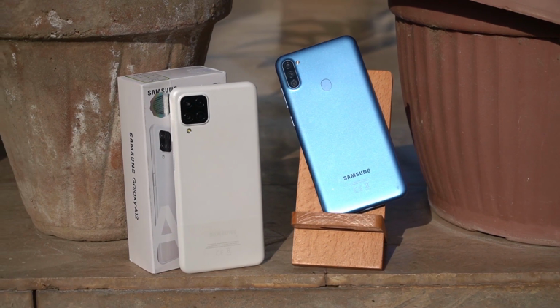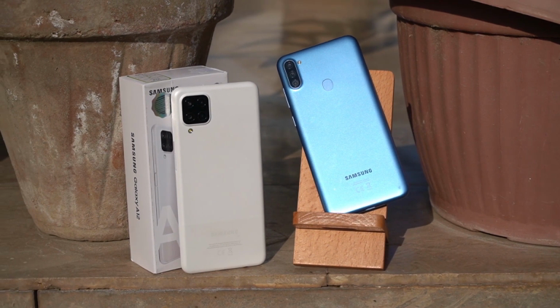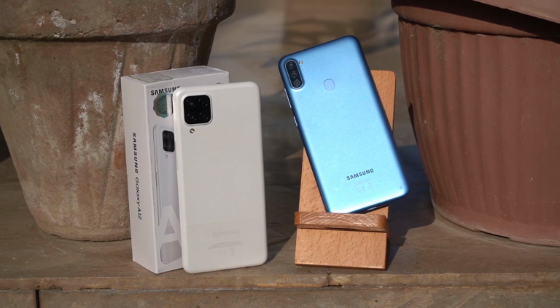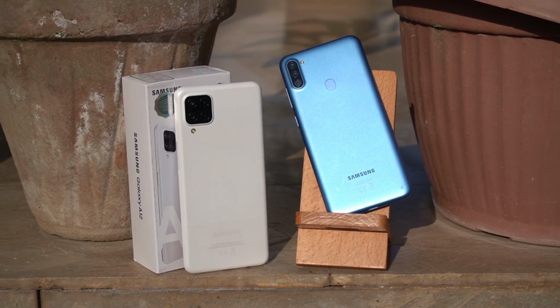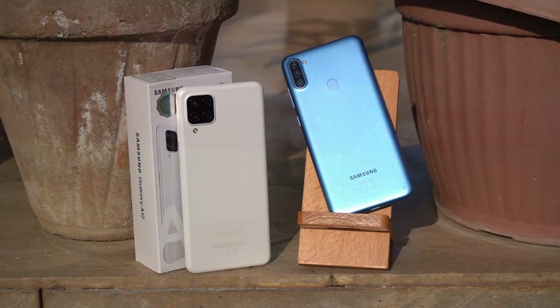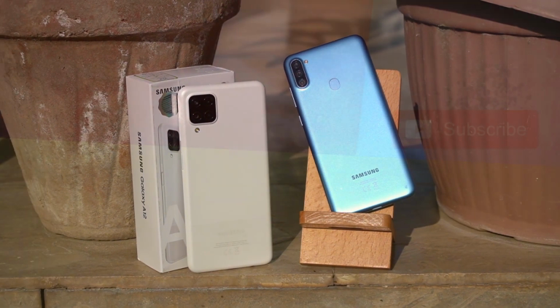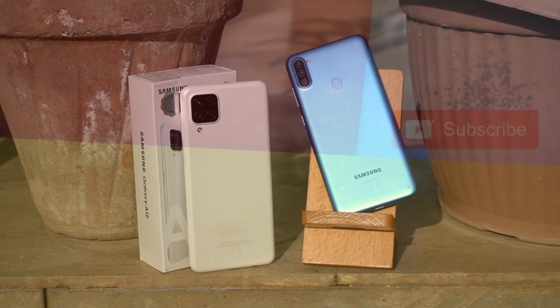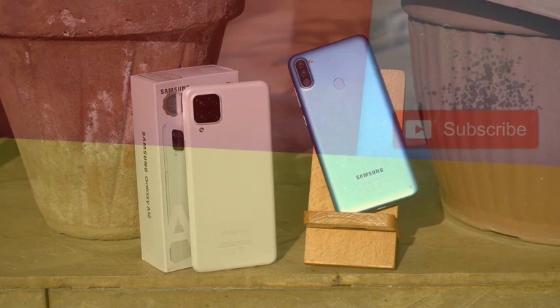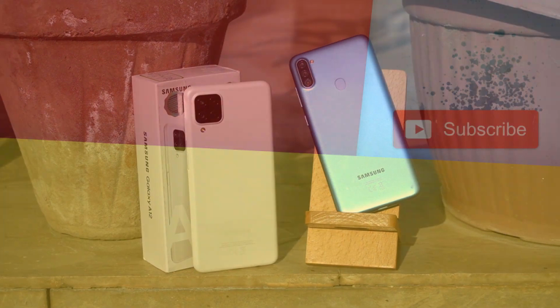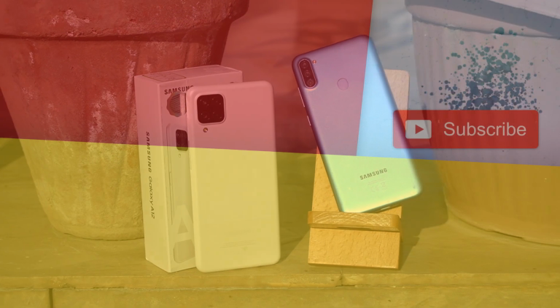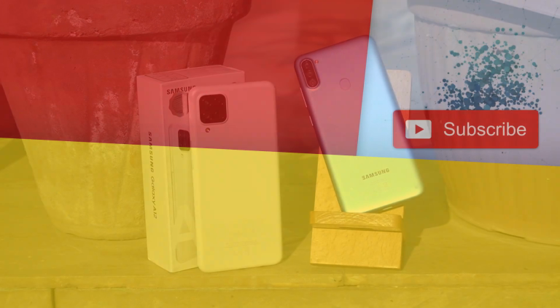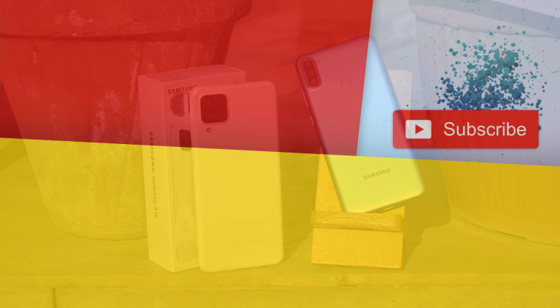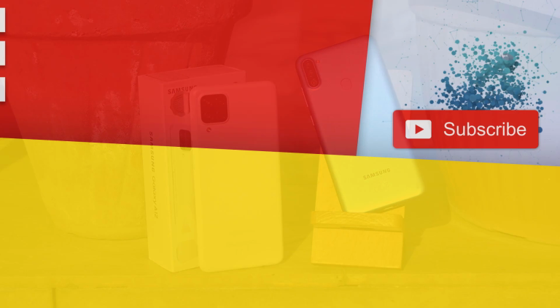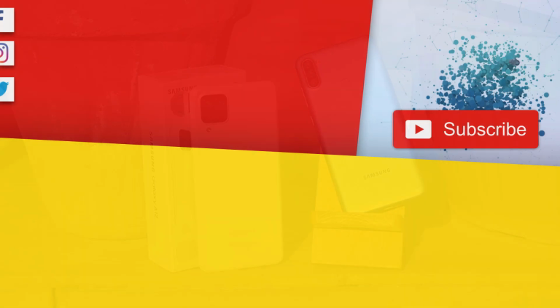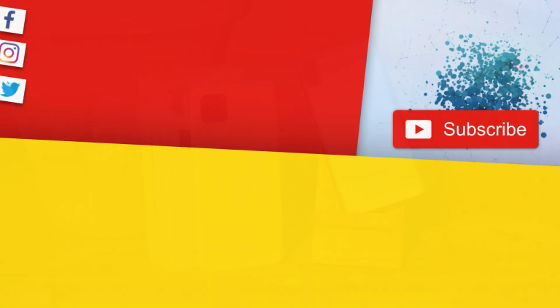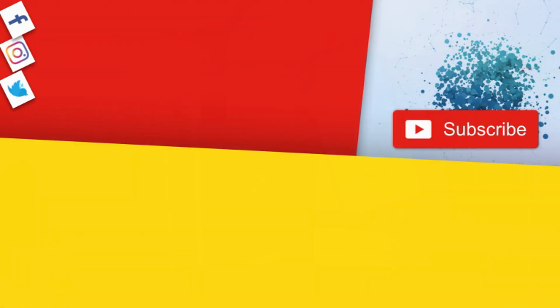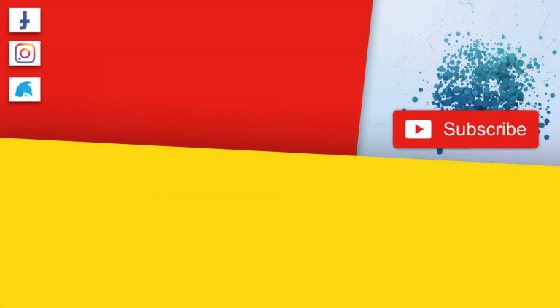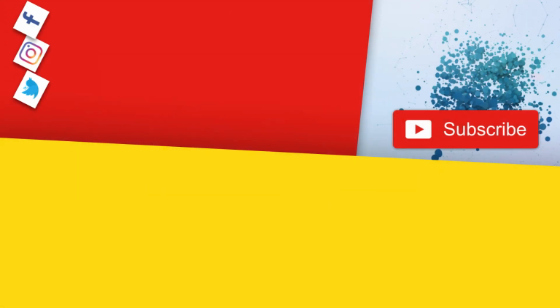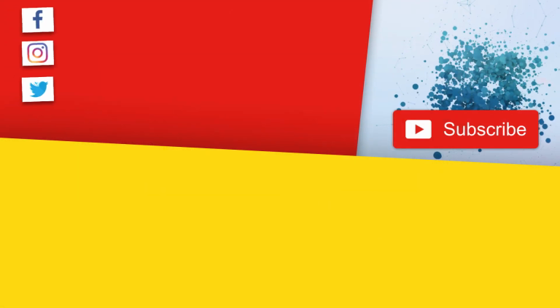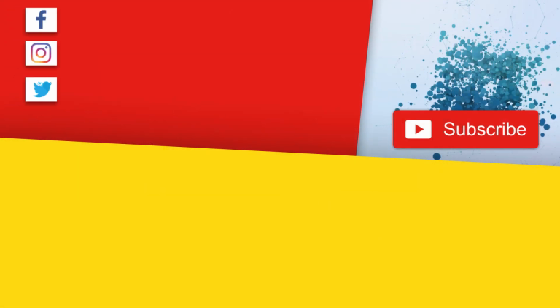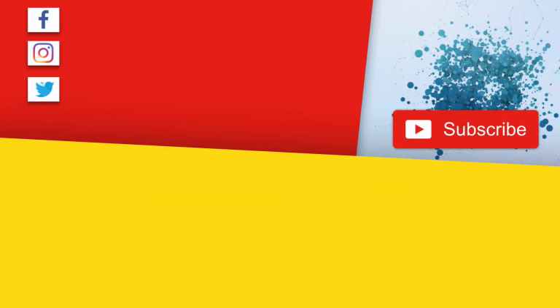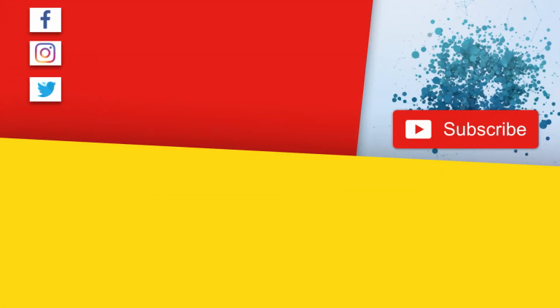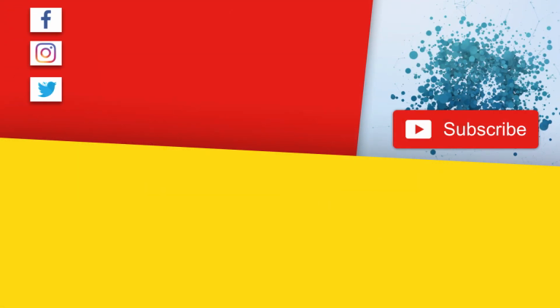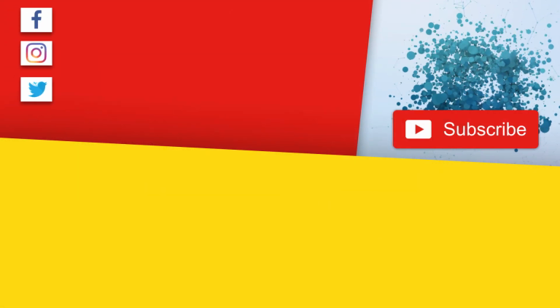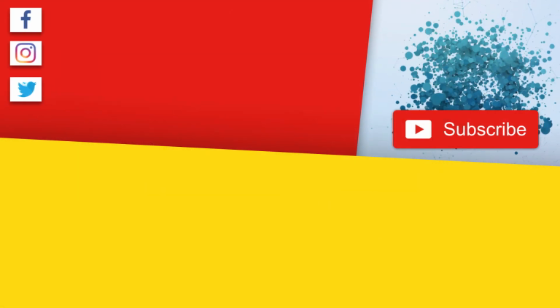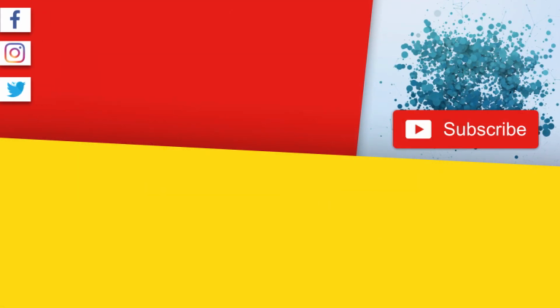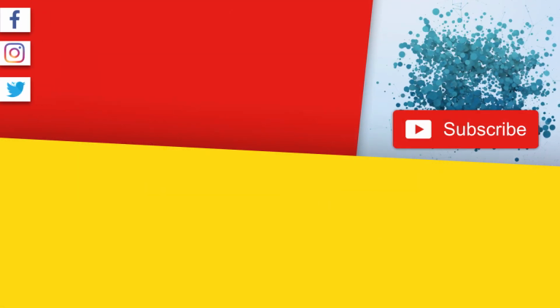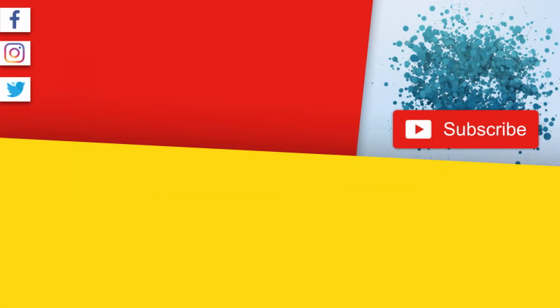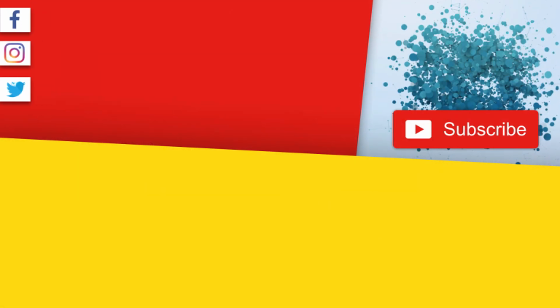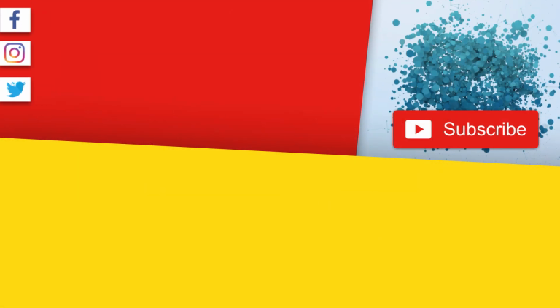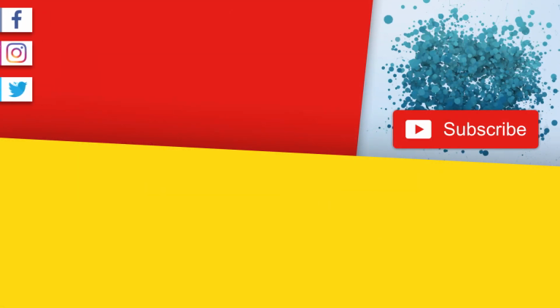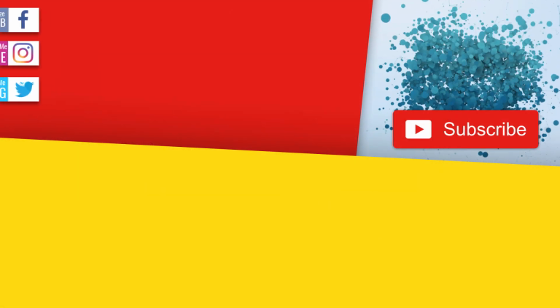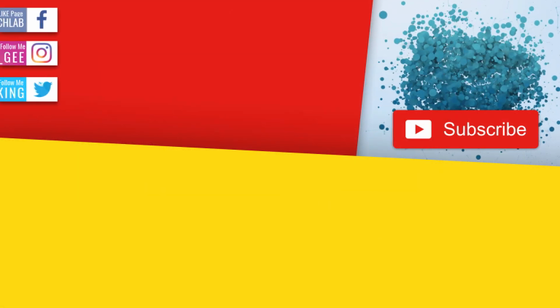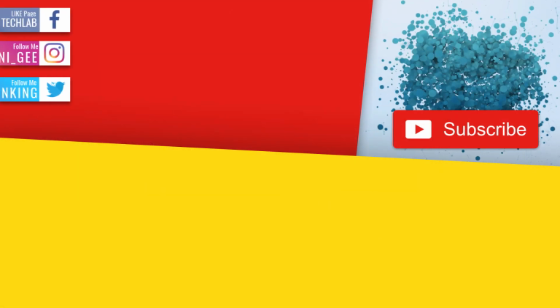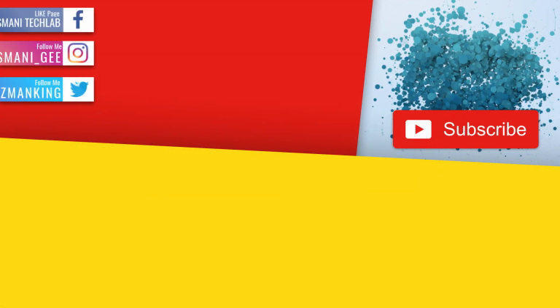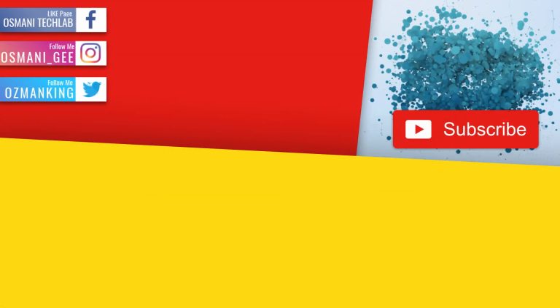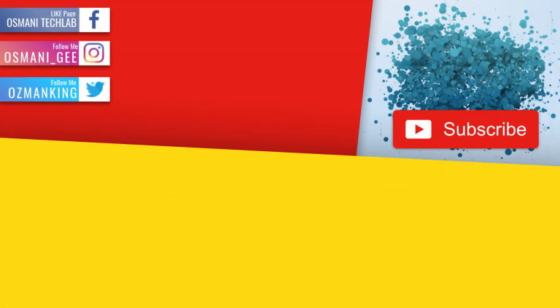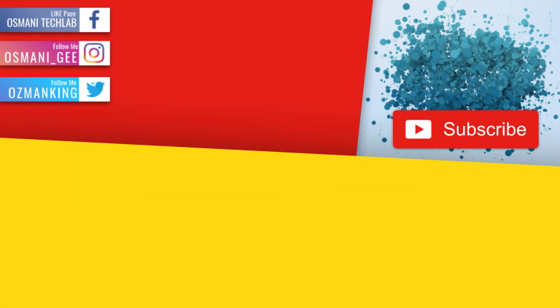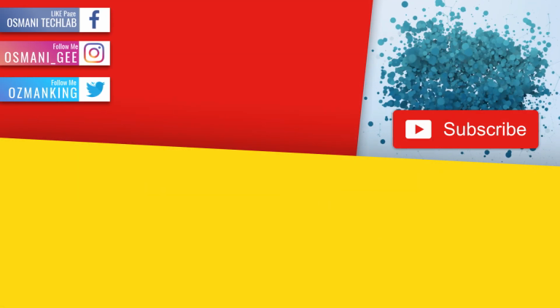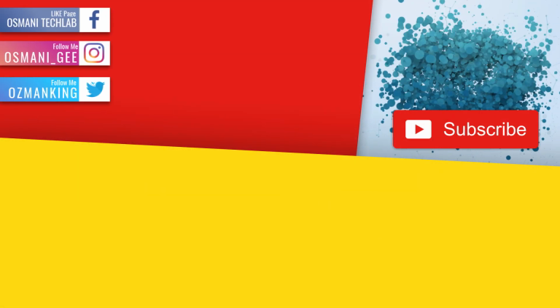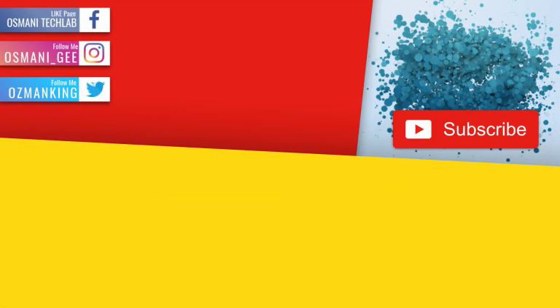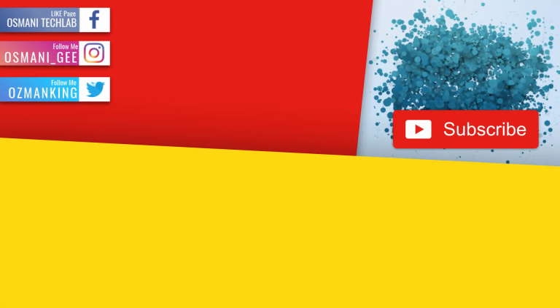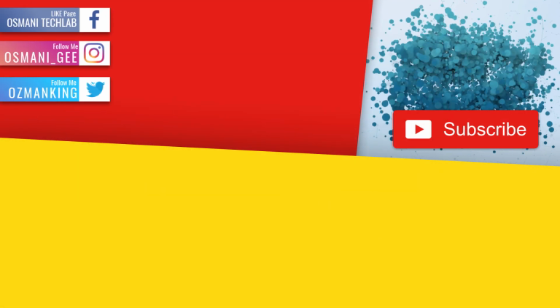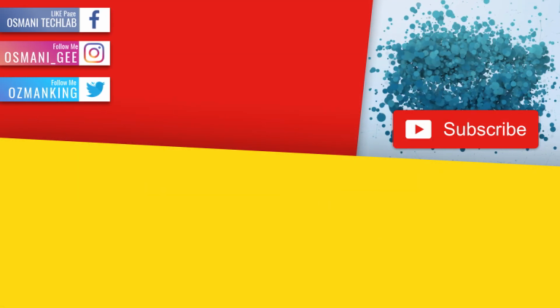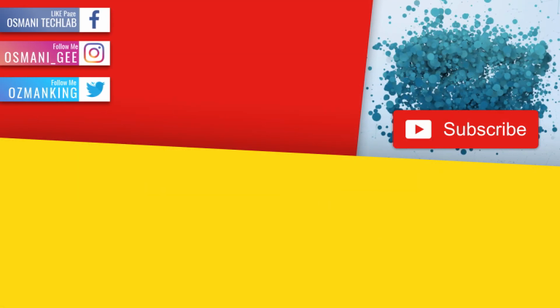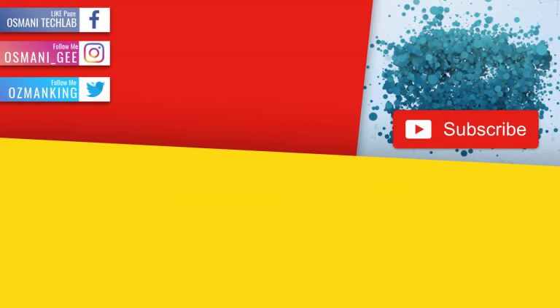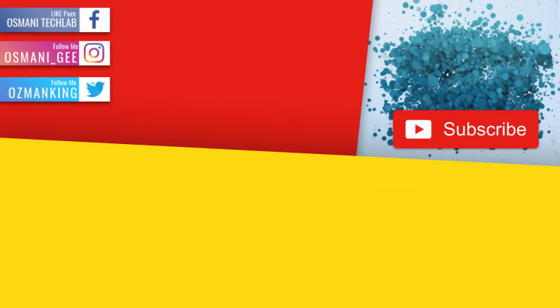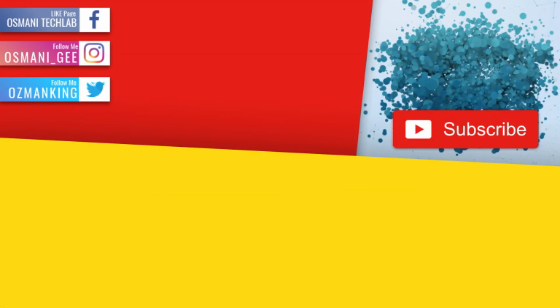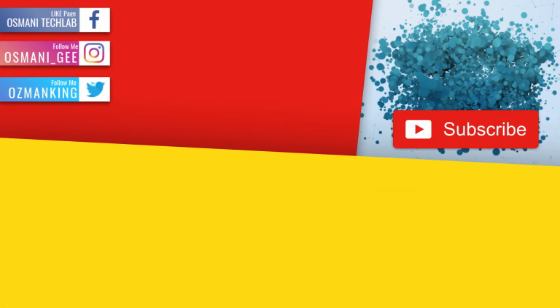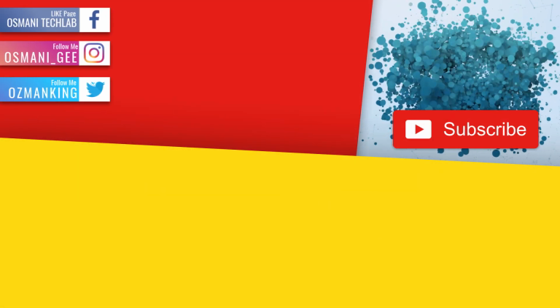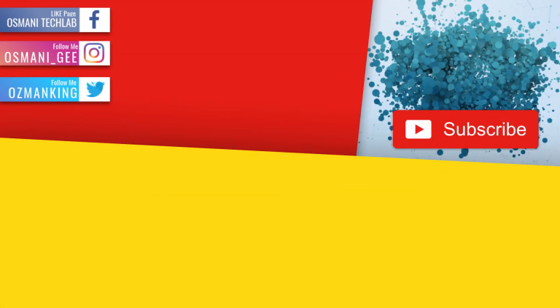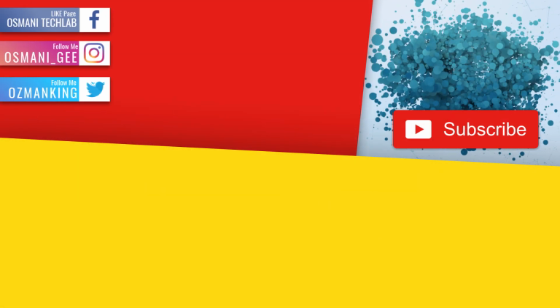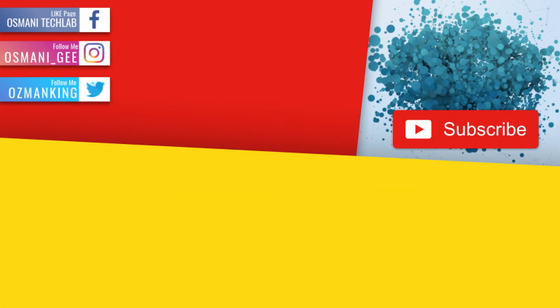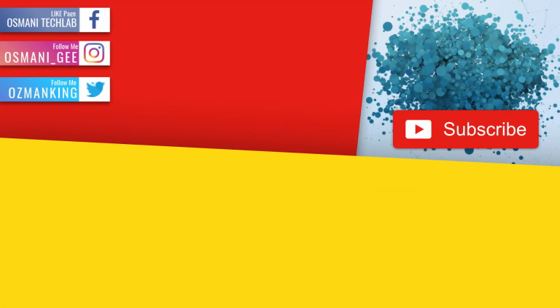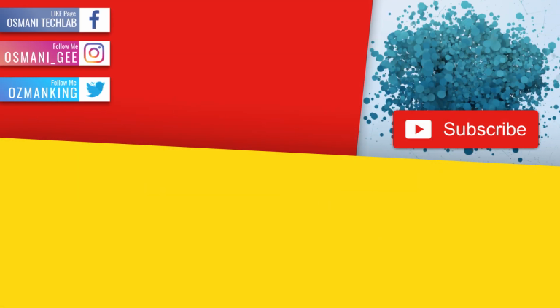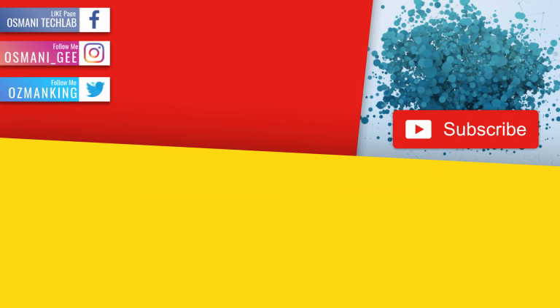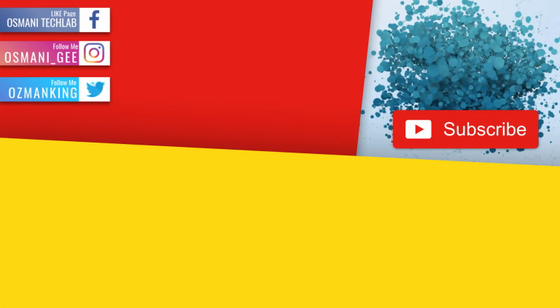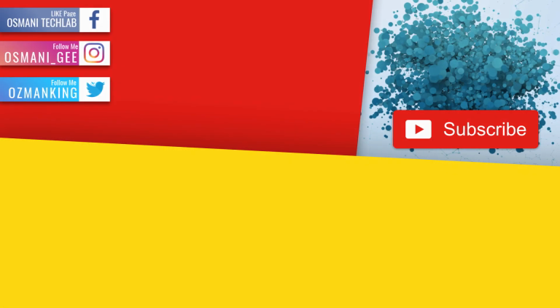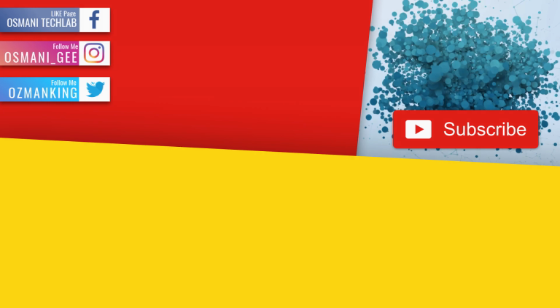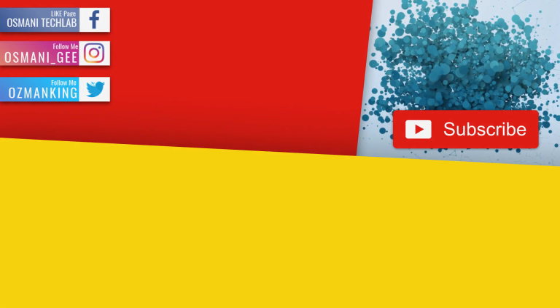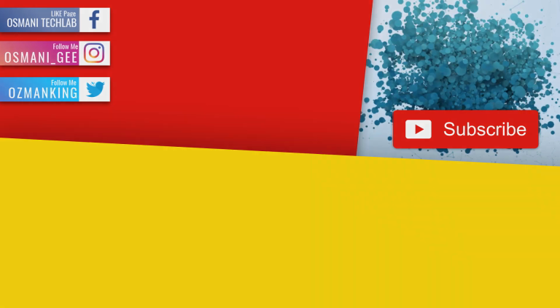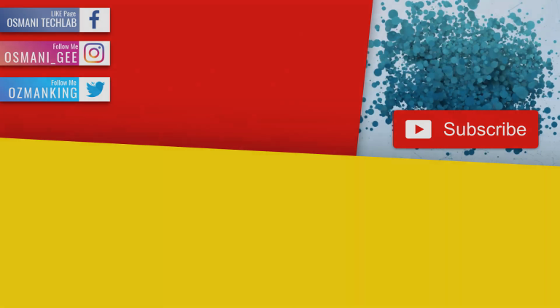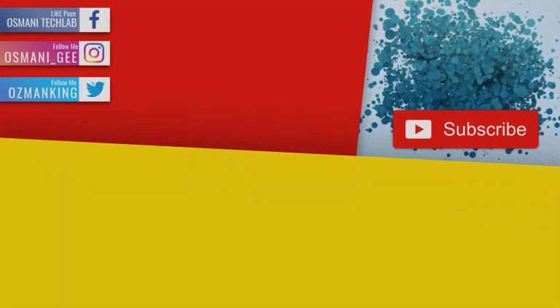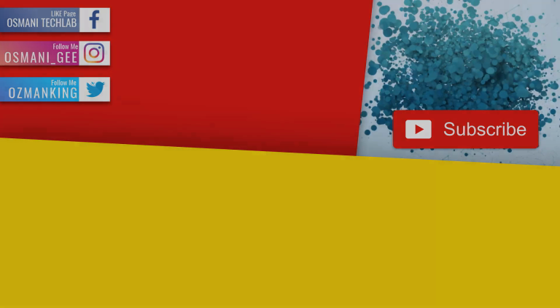I hope you enjoyed the video. Make sure to hit the like button and subscribe to my channel. Watch my other videos — till the next one, take care, bye-bye.